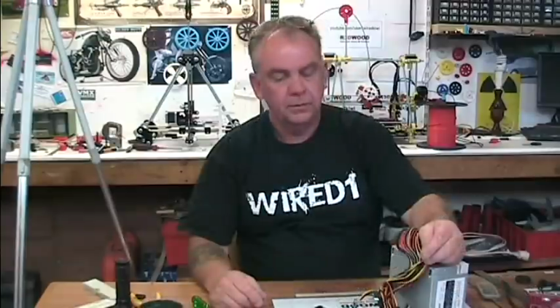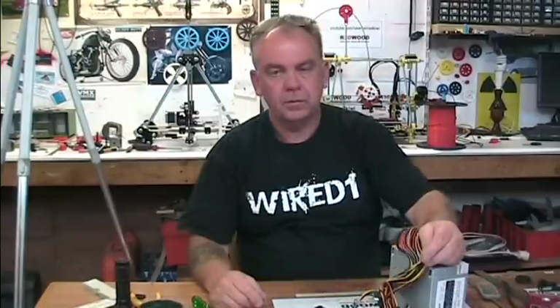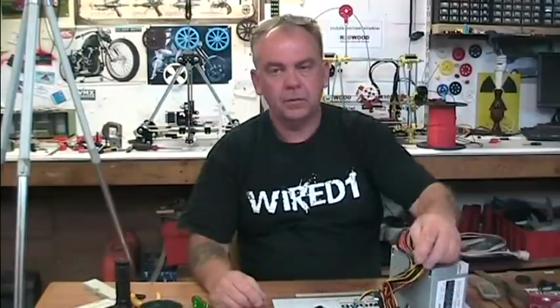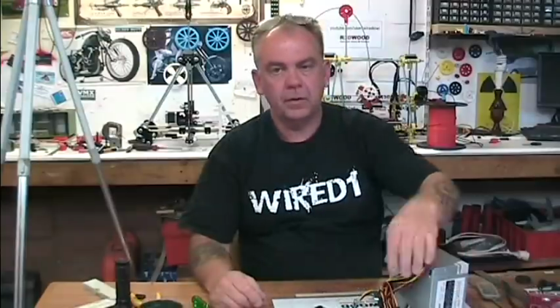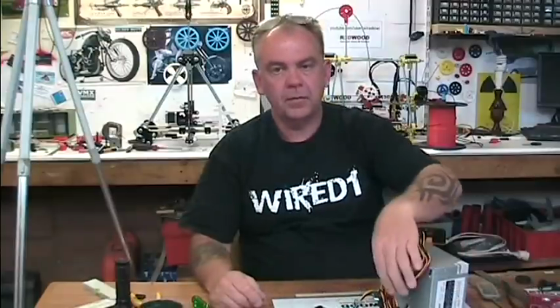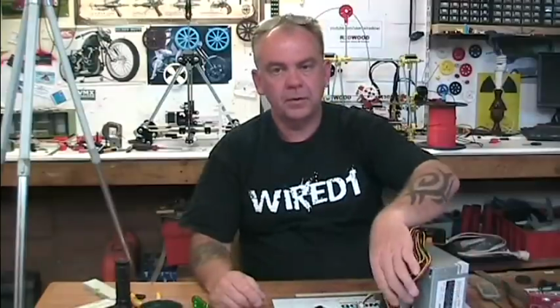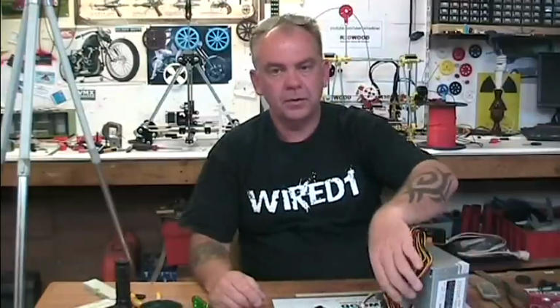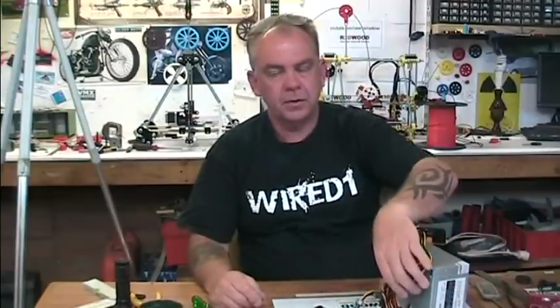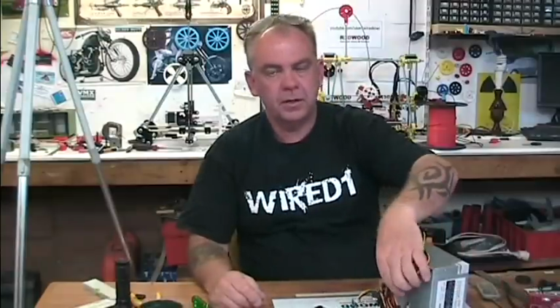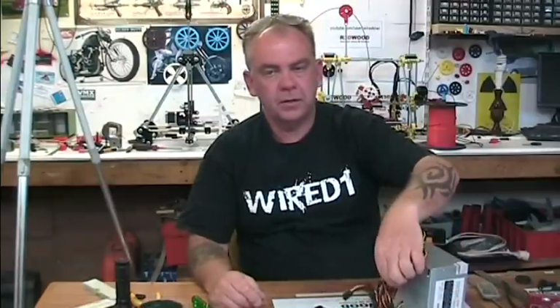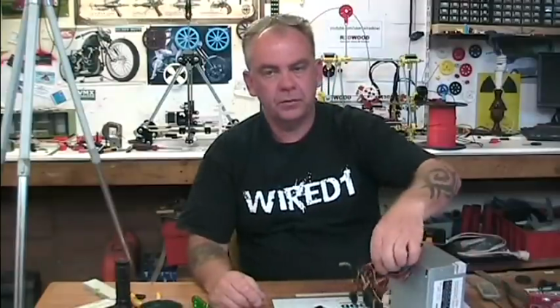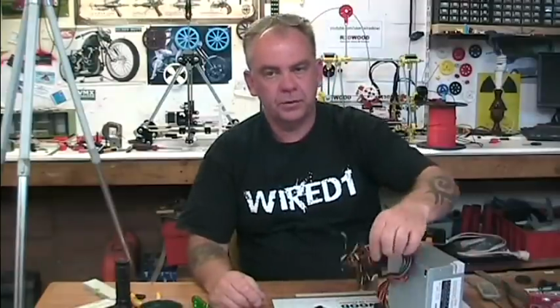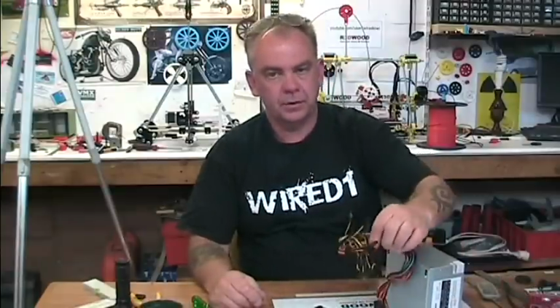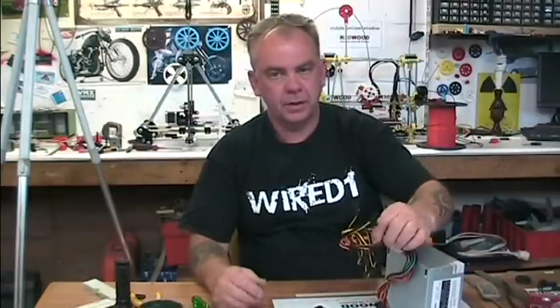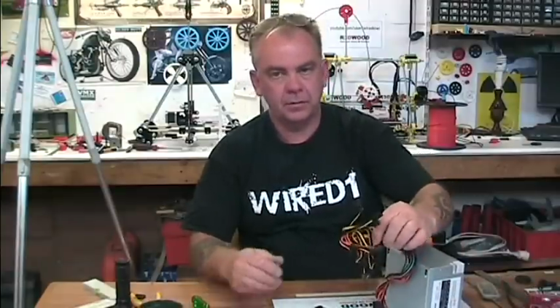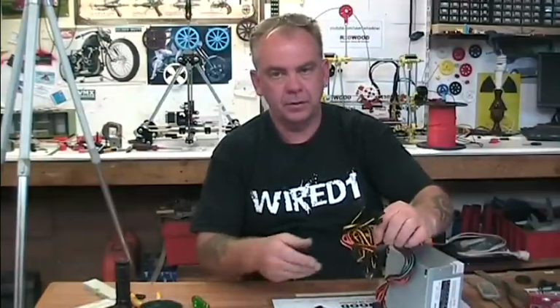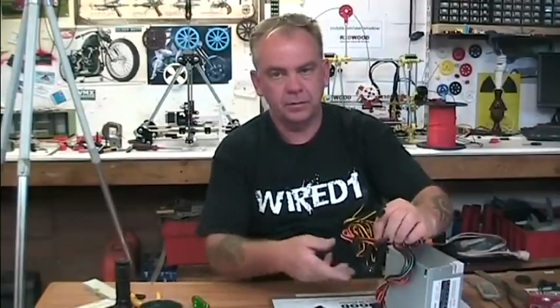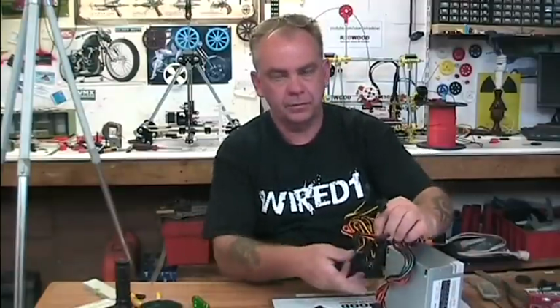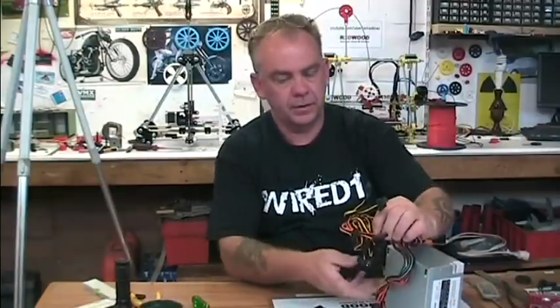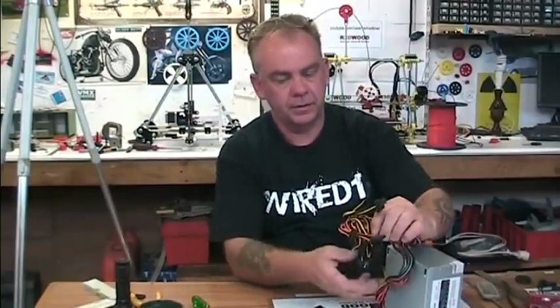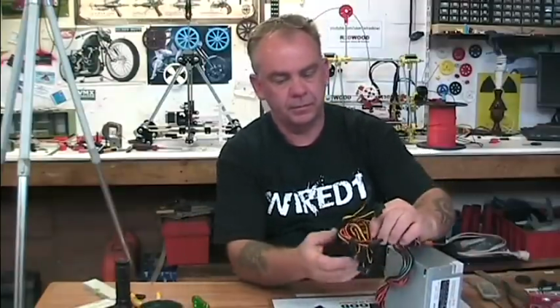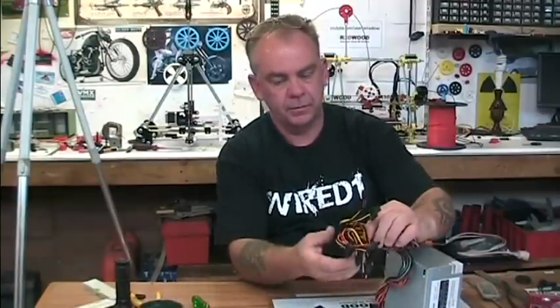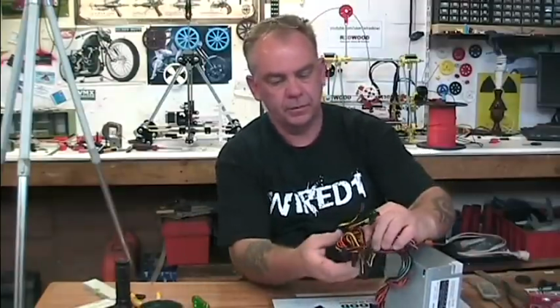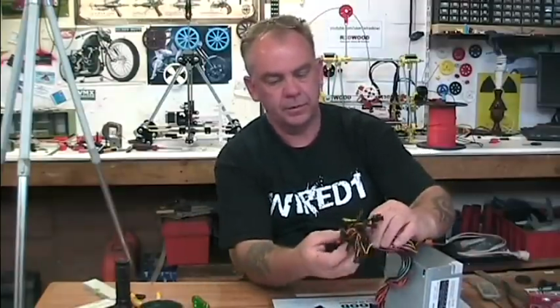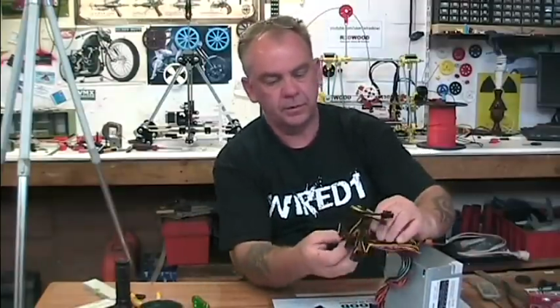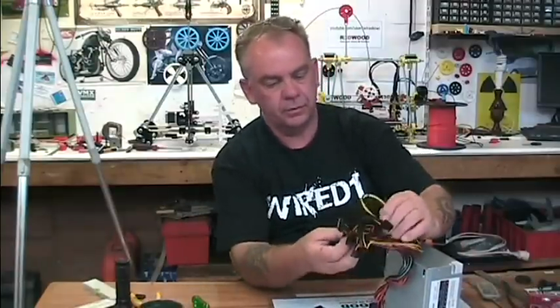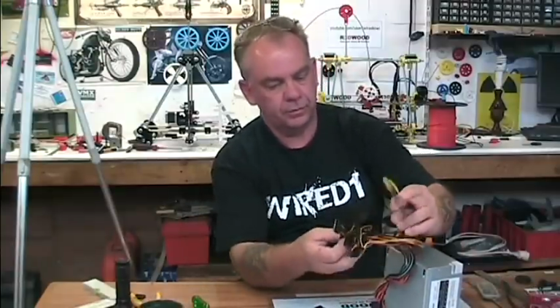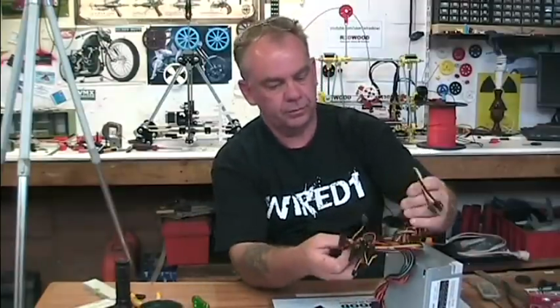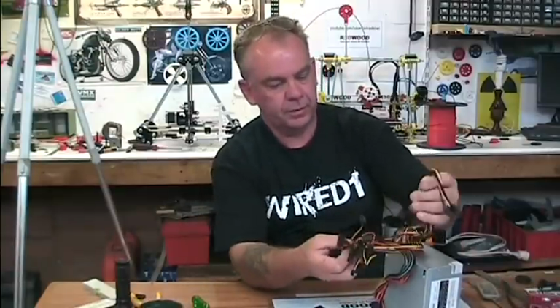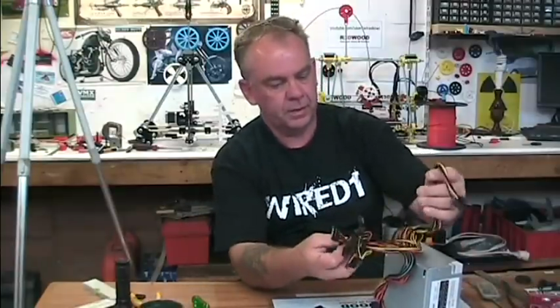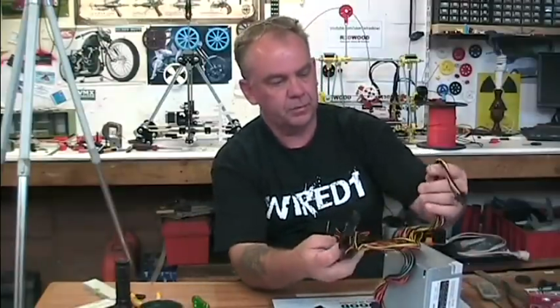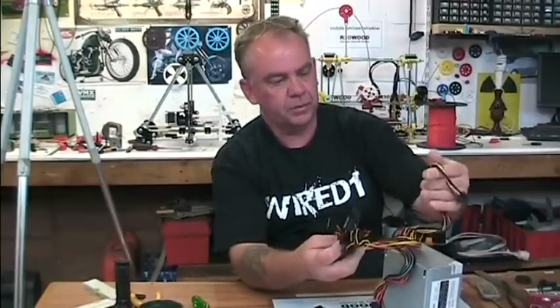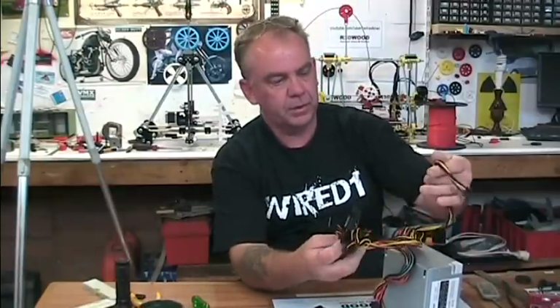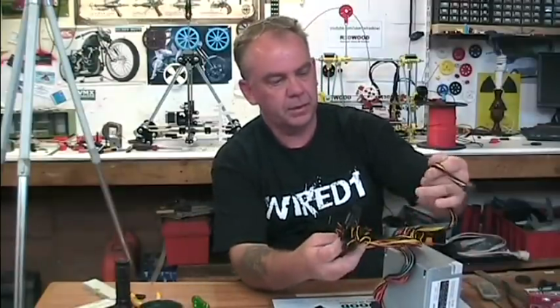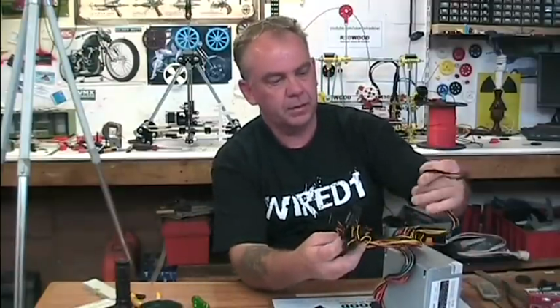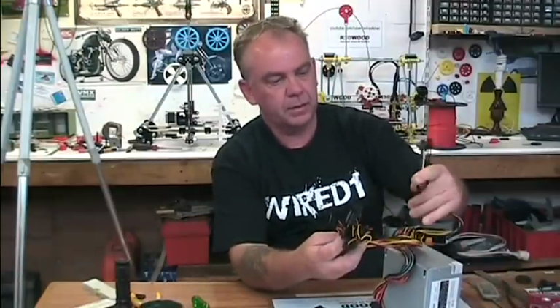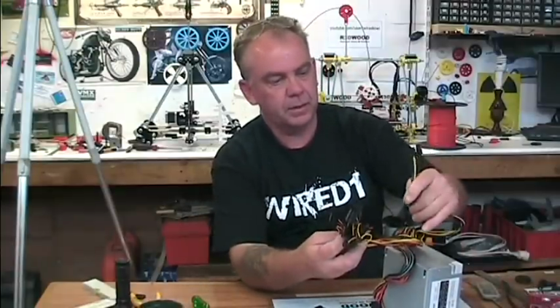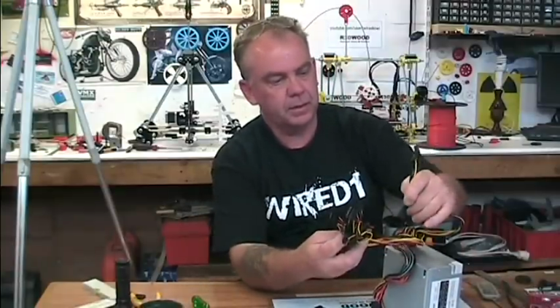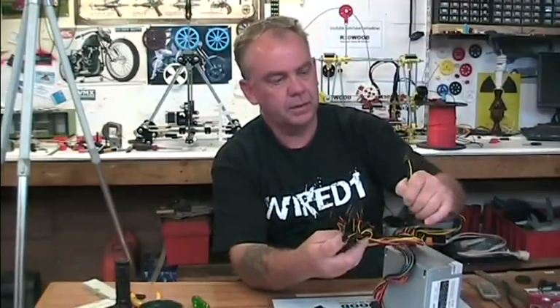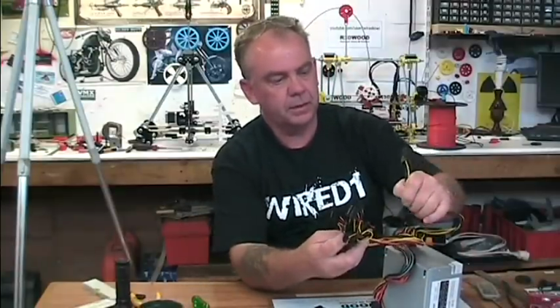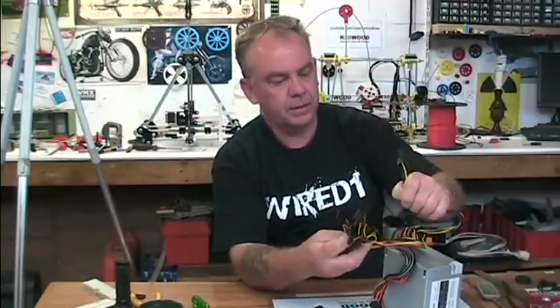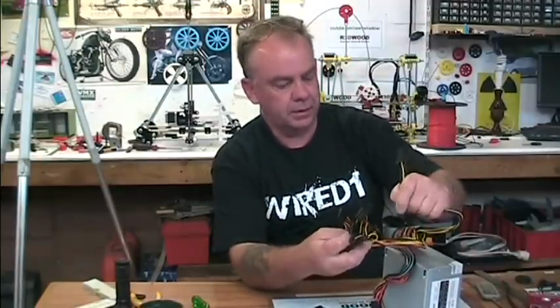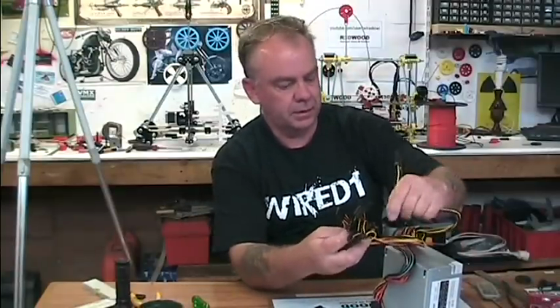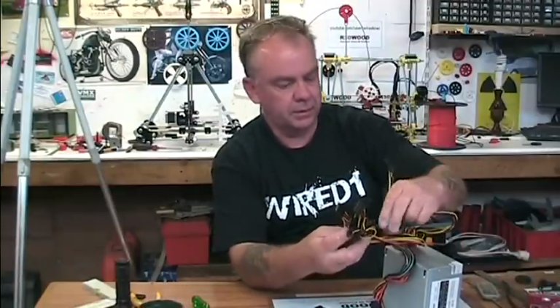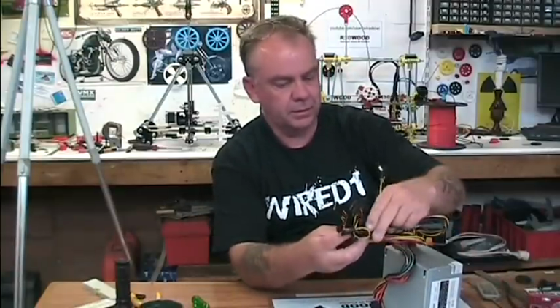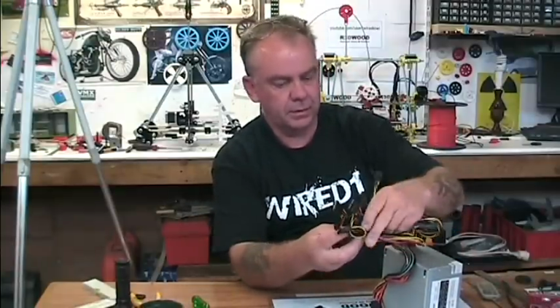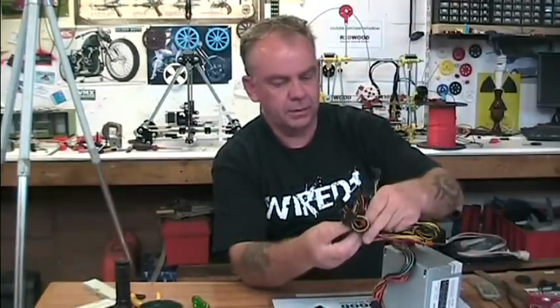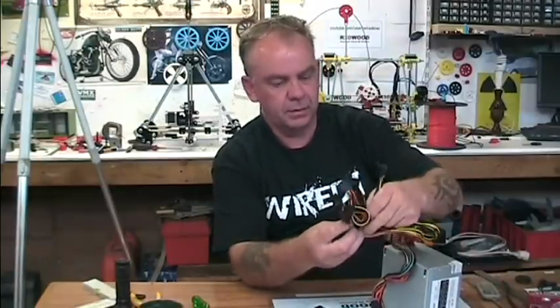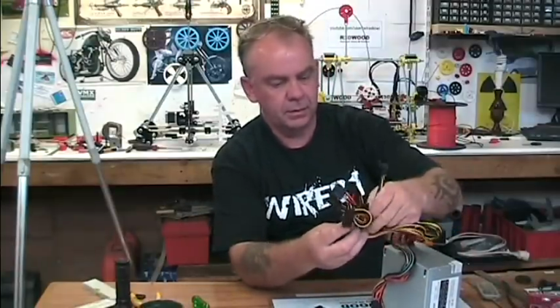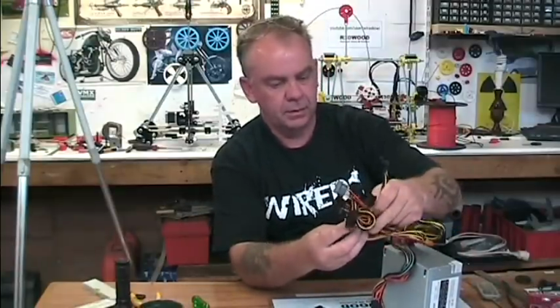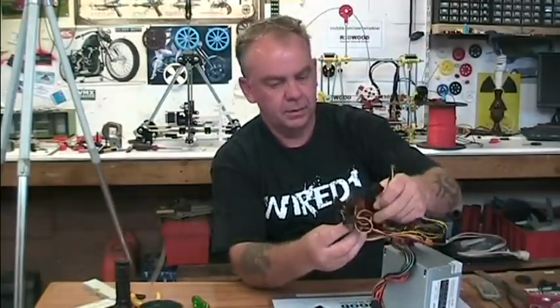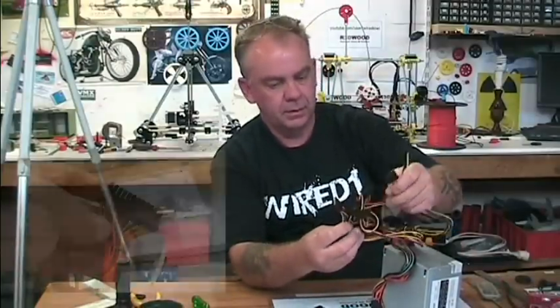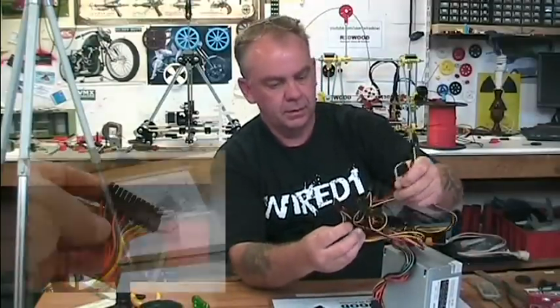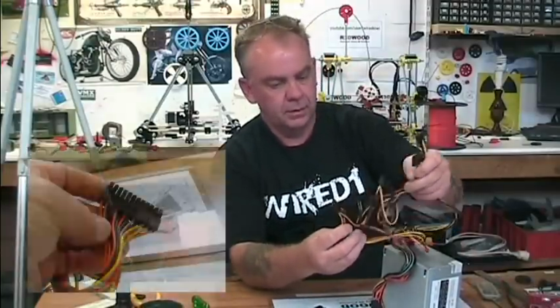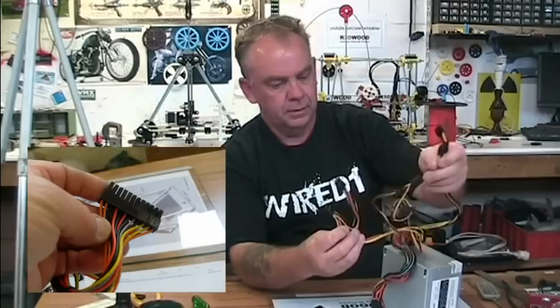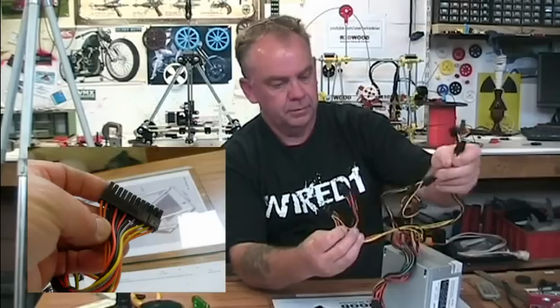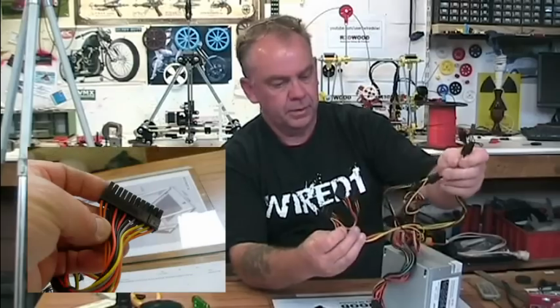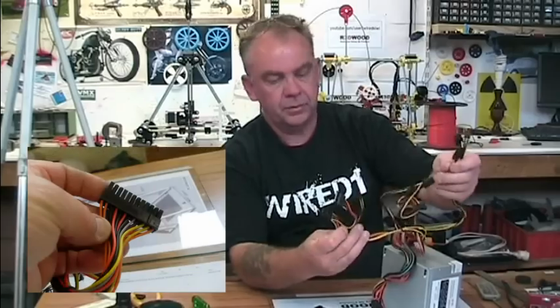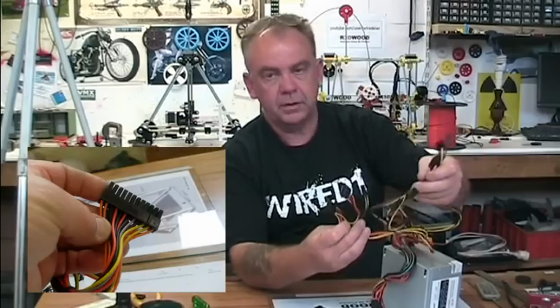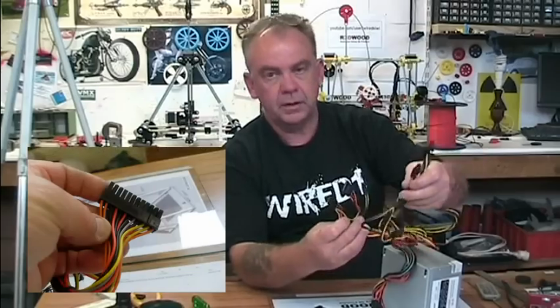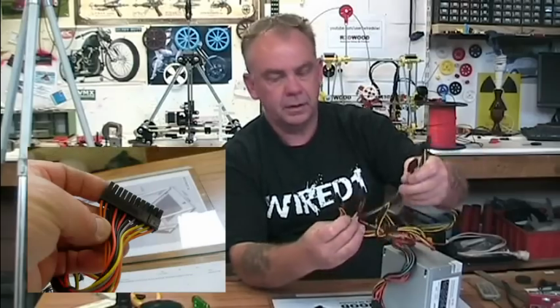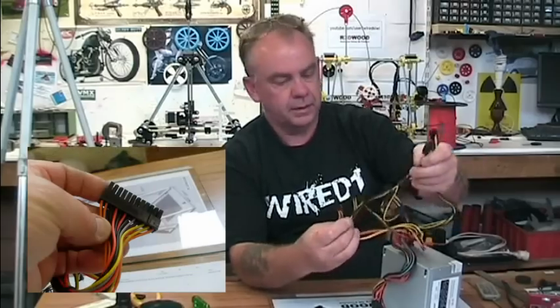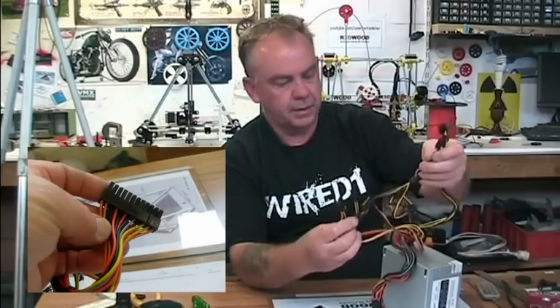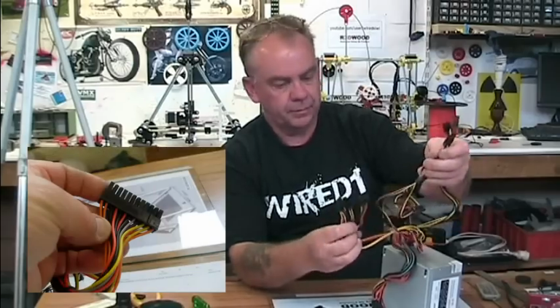So what we're aiming to do here is to get rid of all these cables that you don't need and basically clean it up.